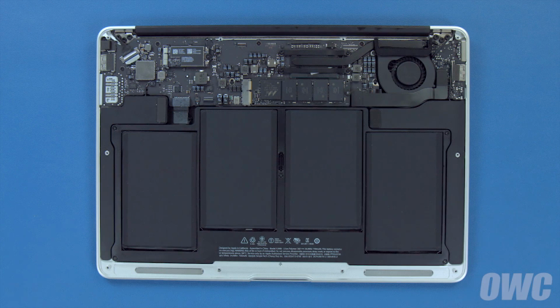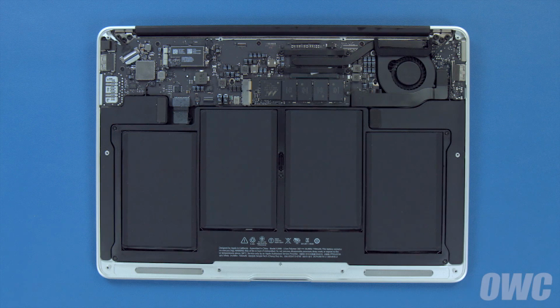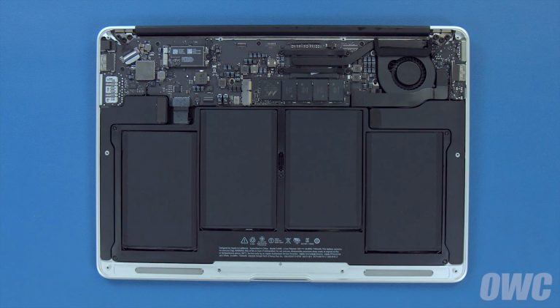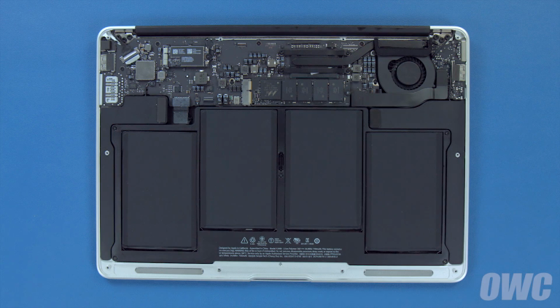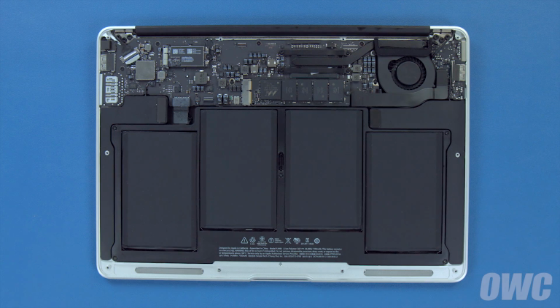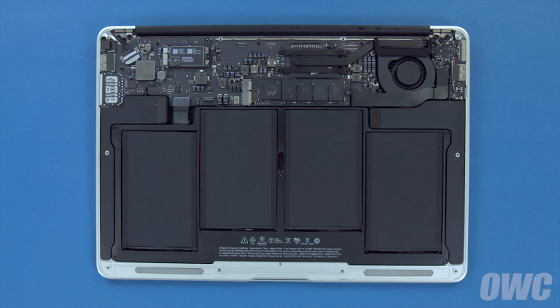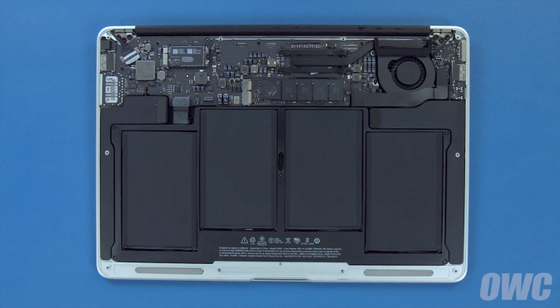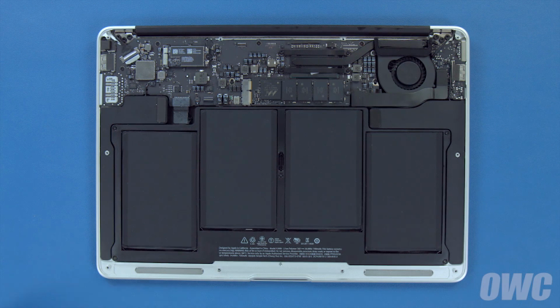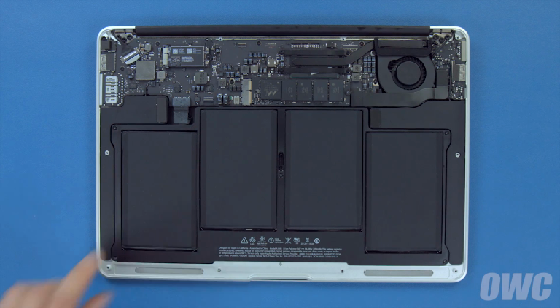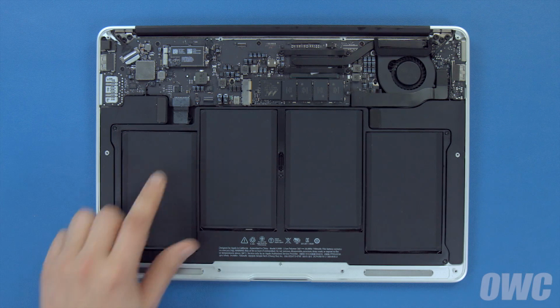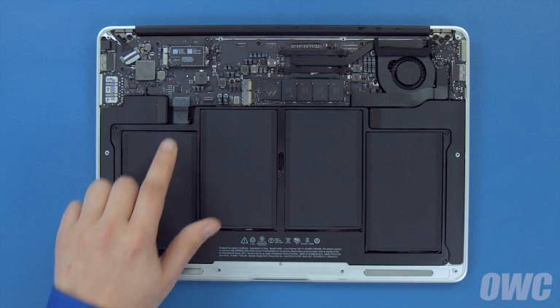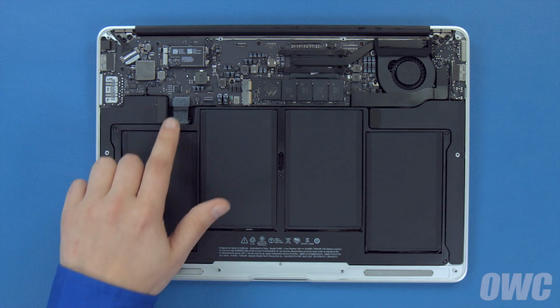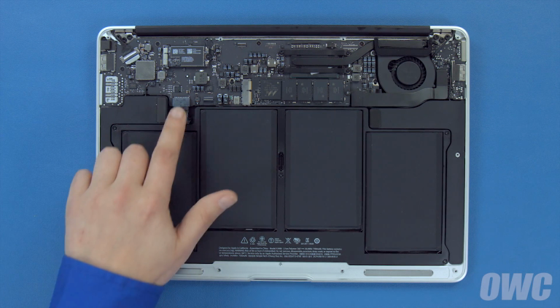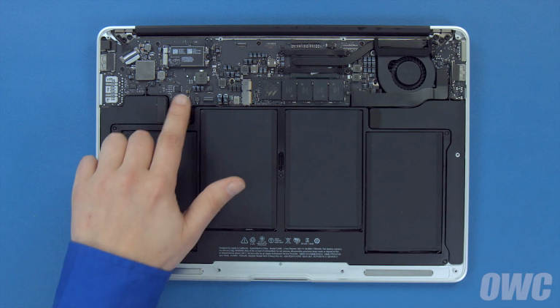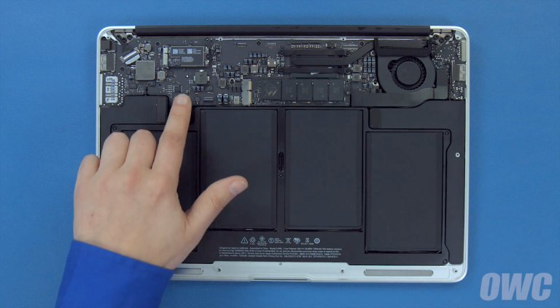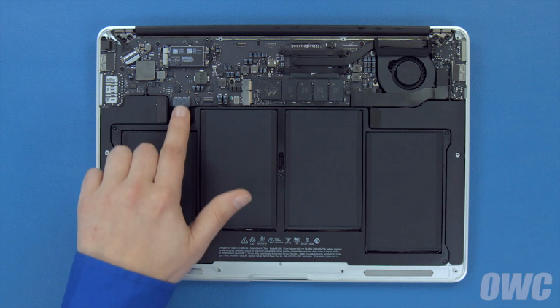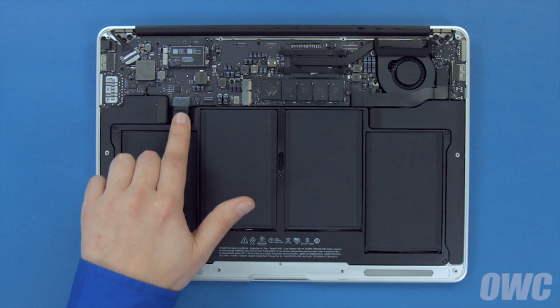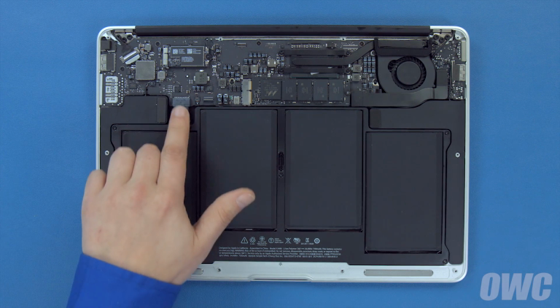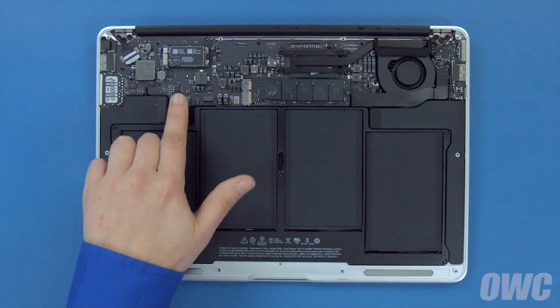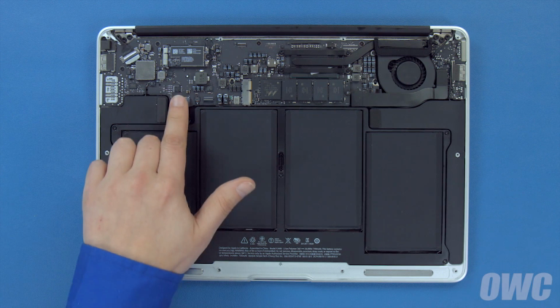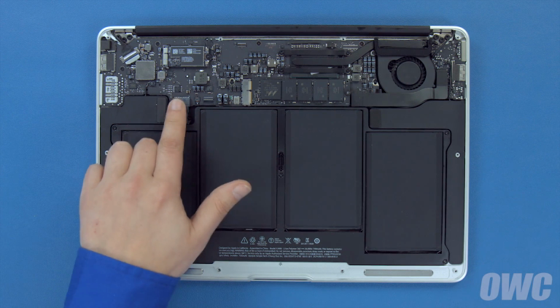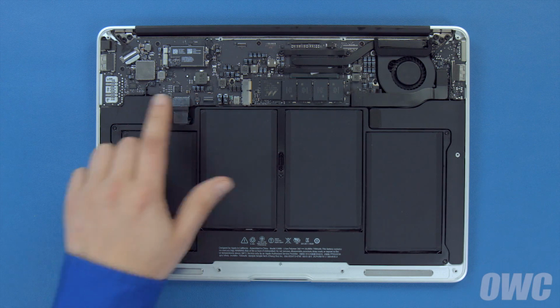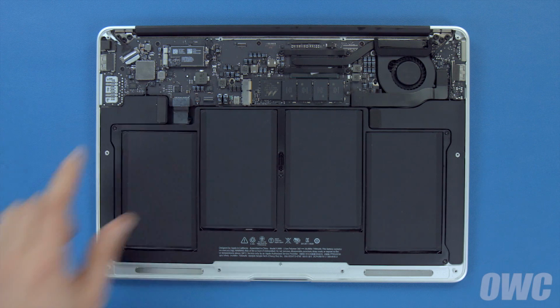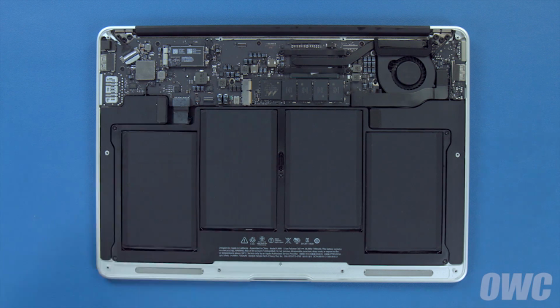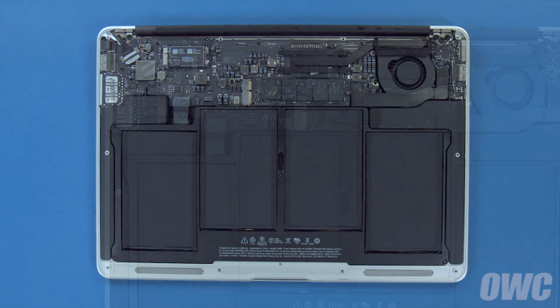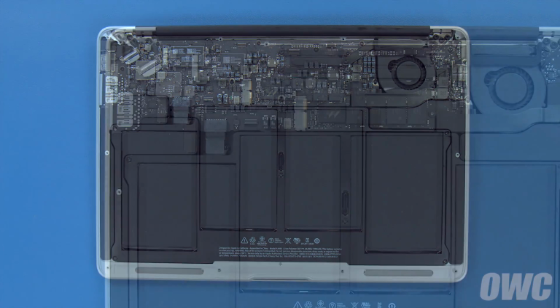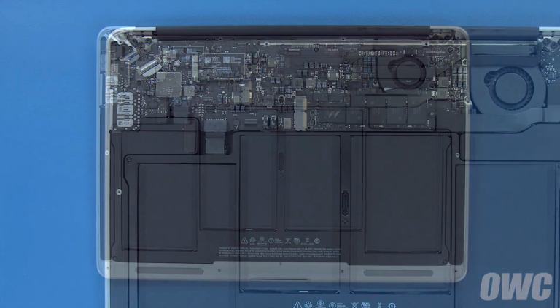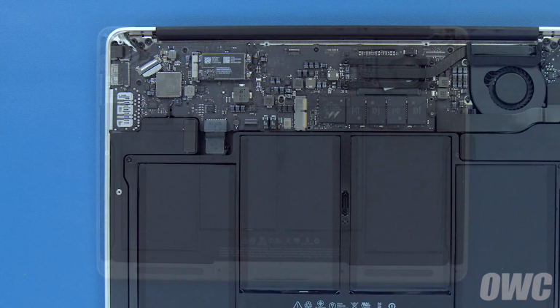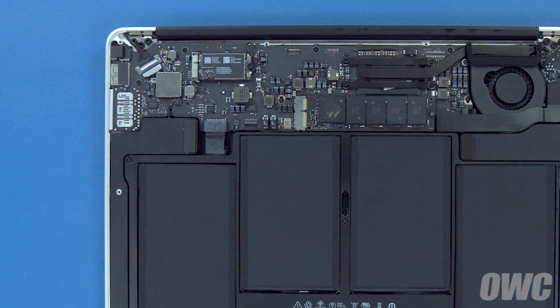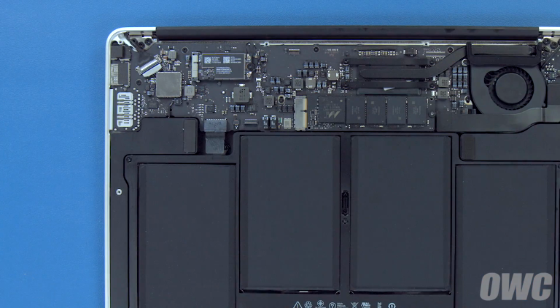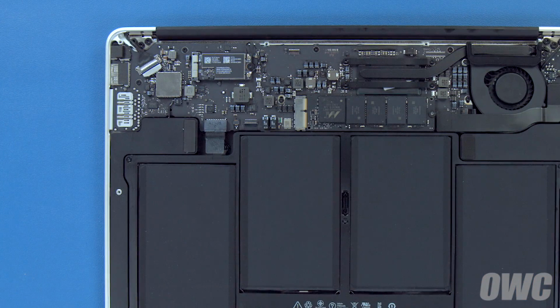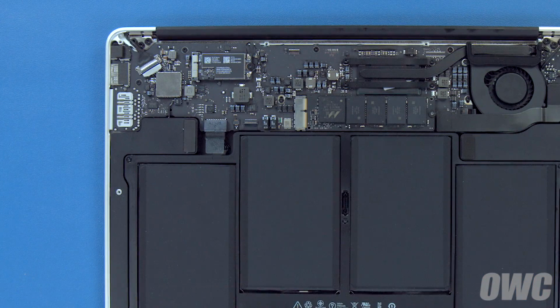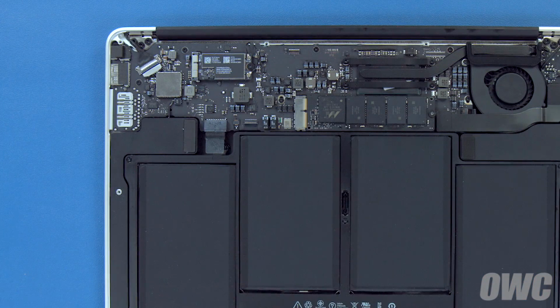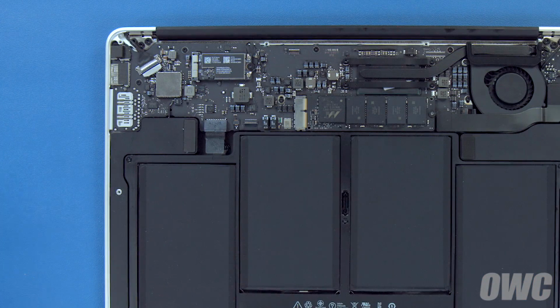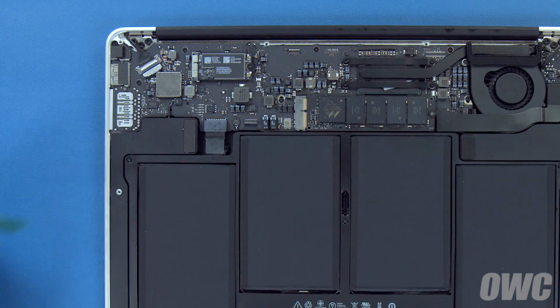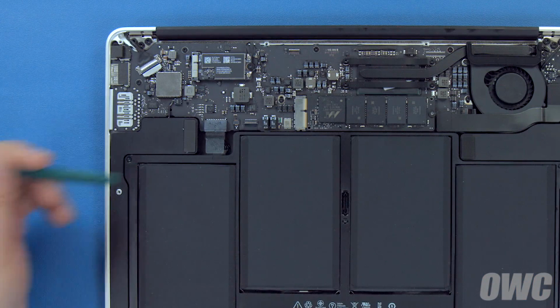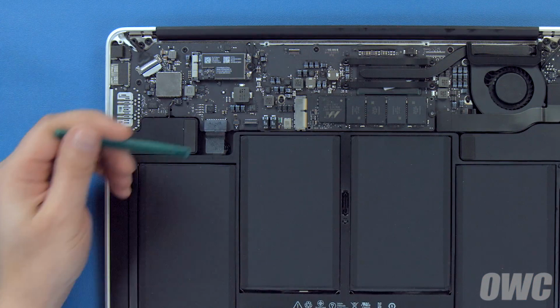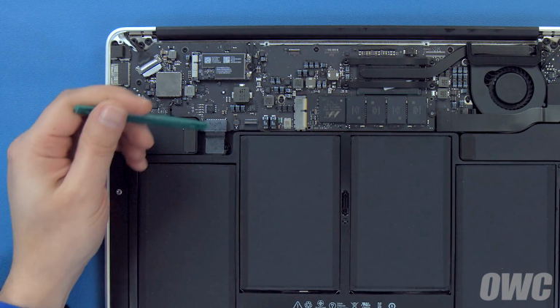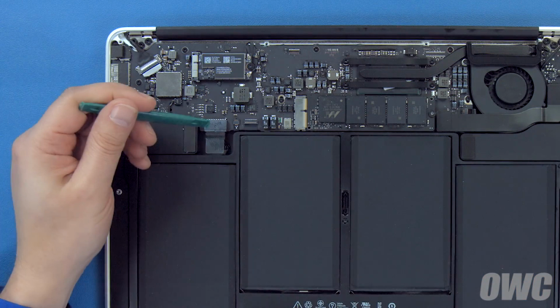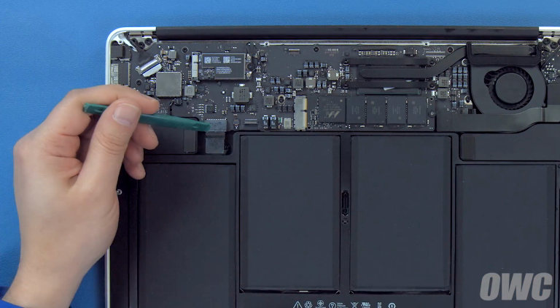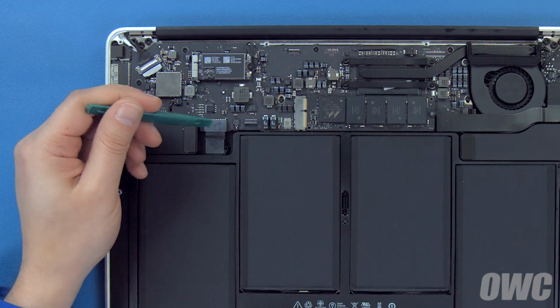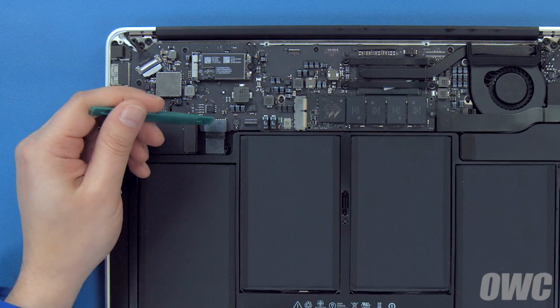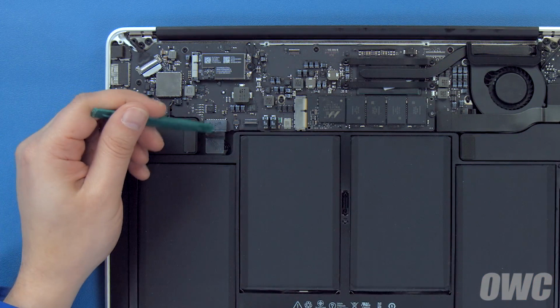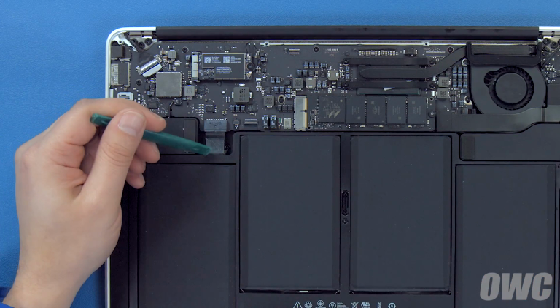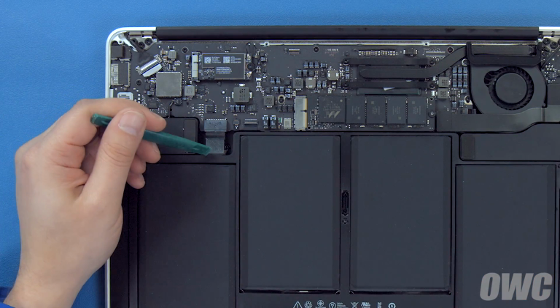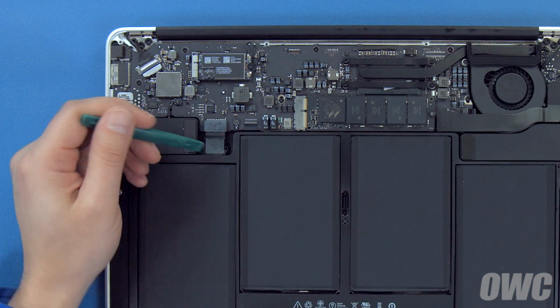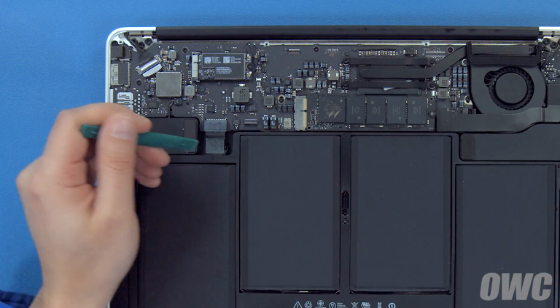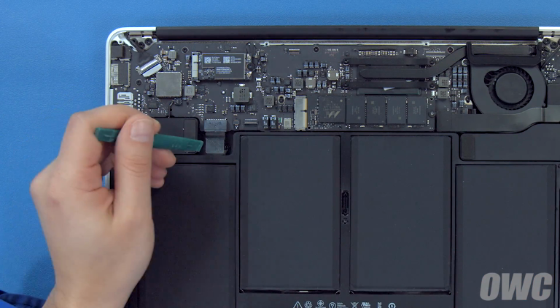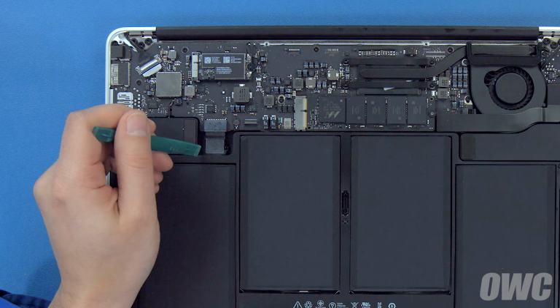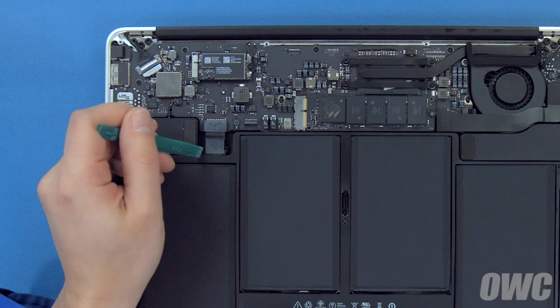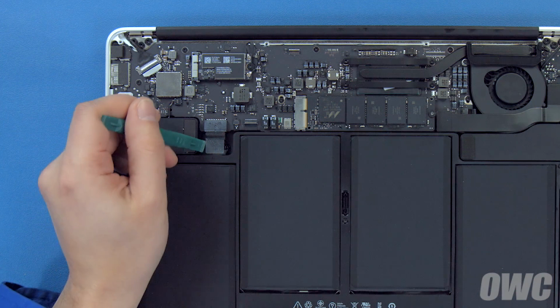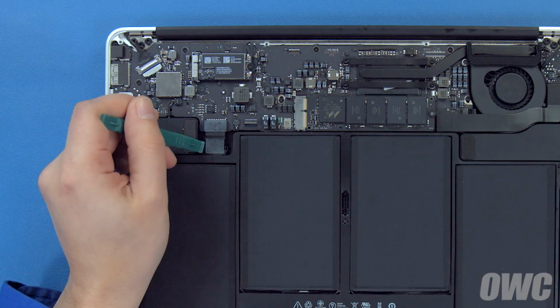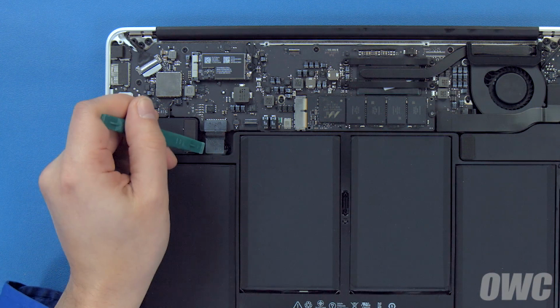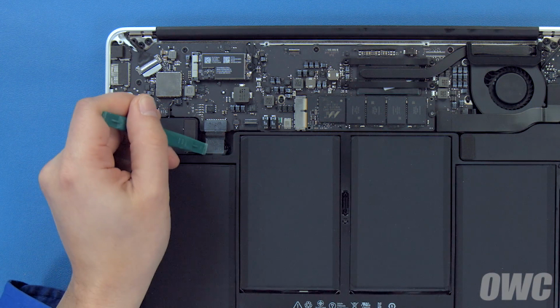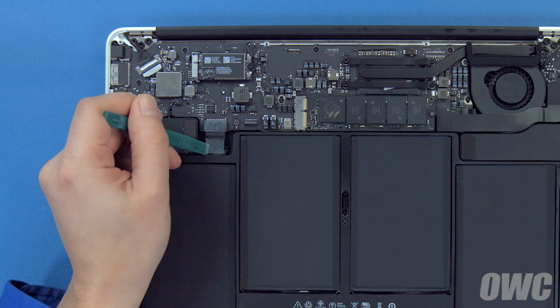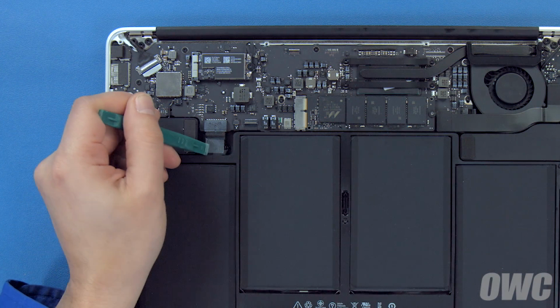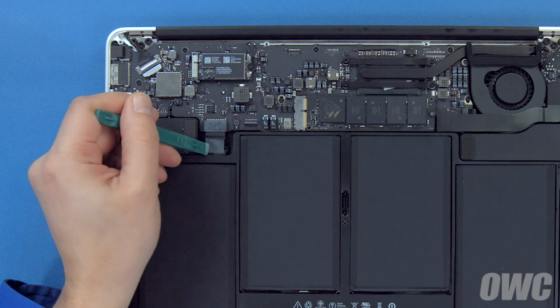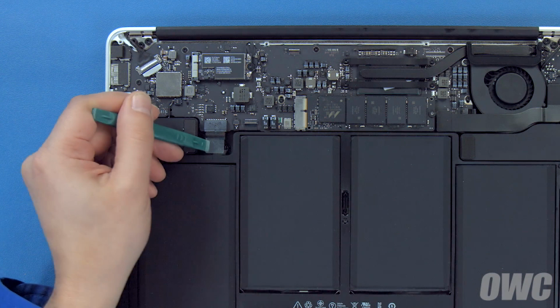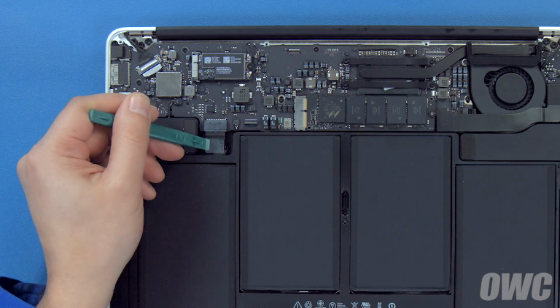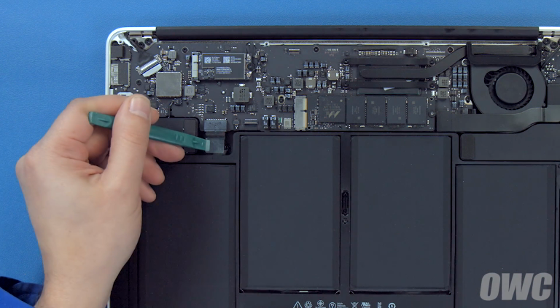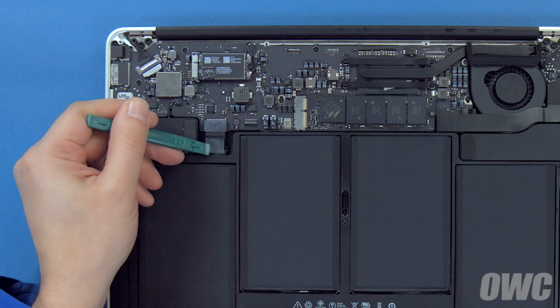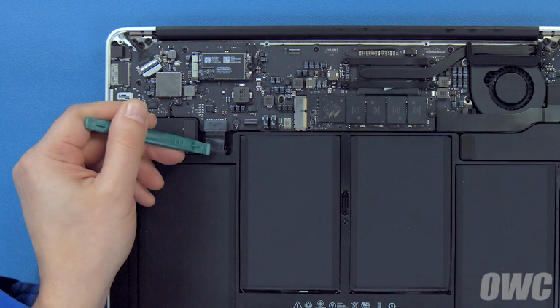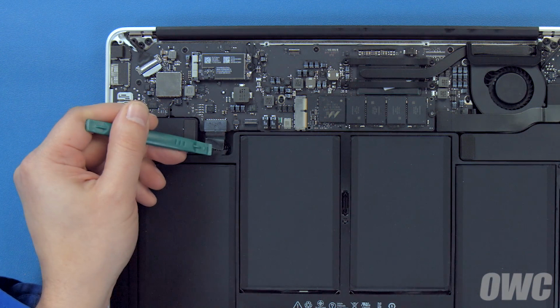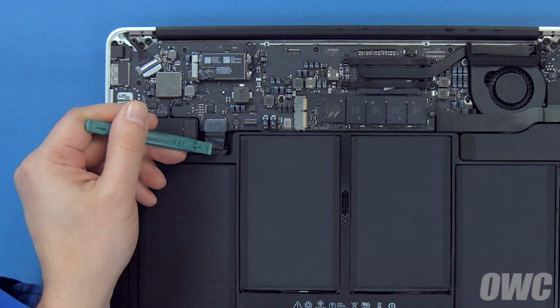The battery connector is located here. To detach the battery, pull on the plastic tab until the connector slides out of its socket.